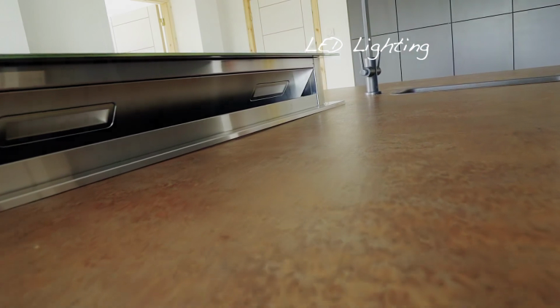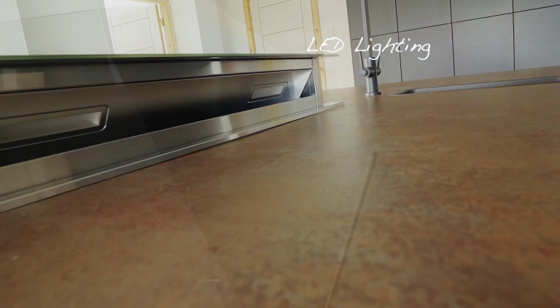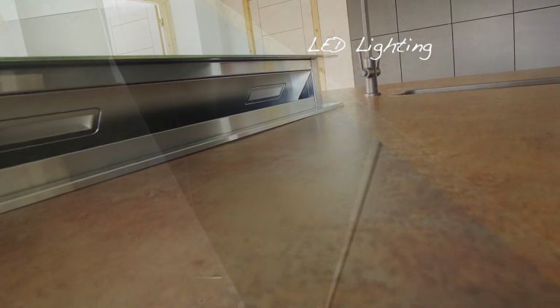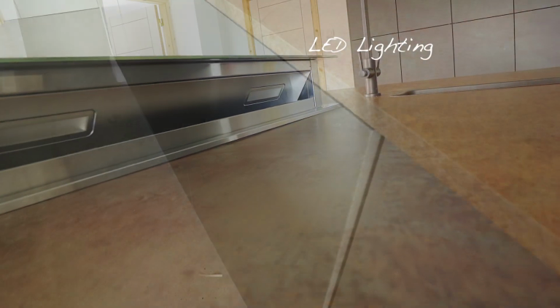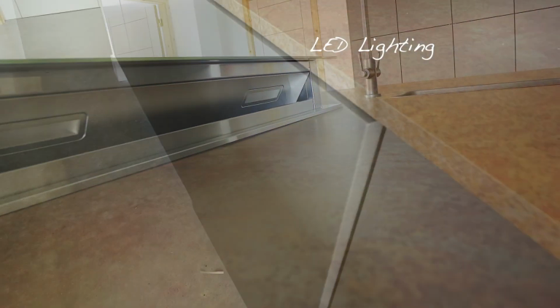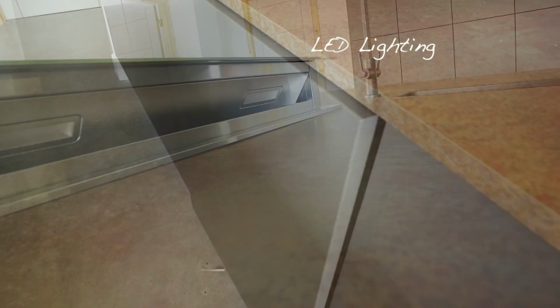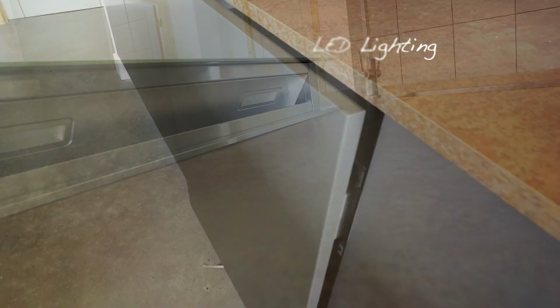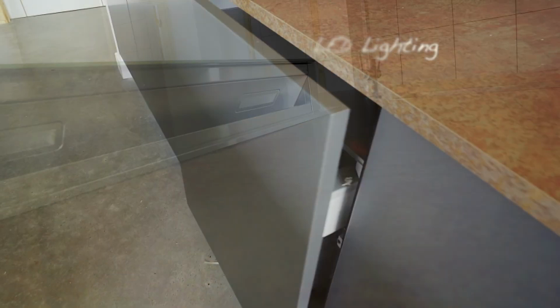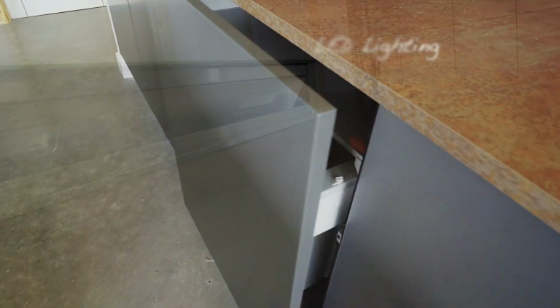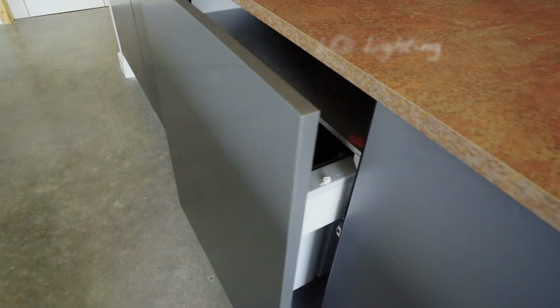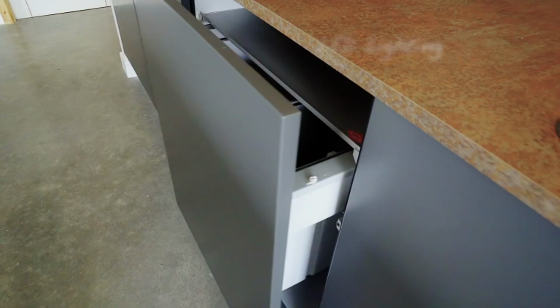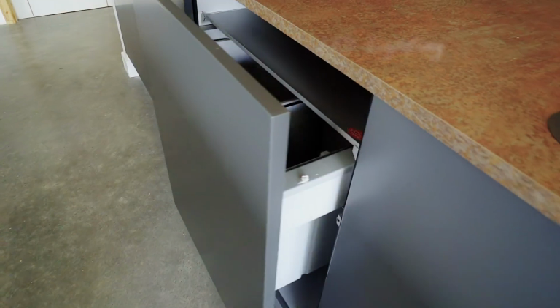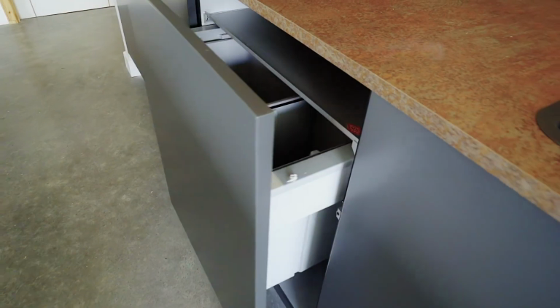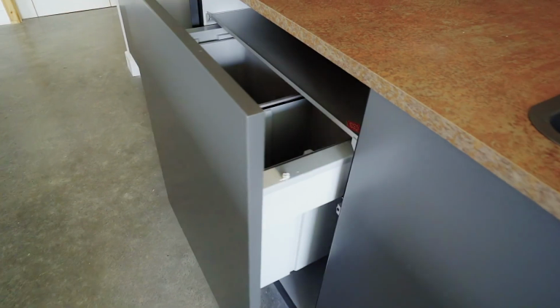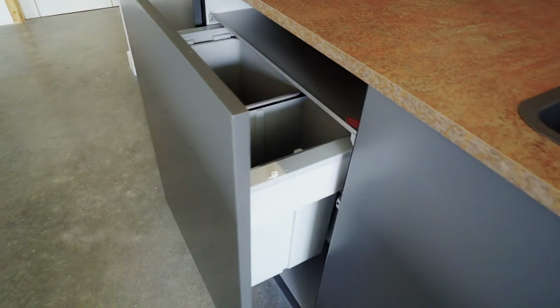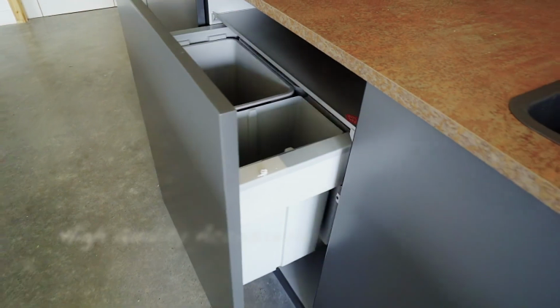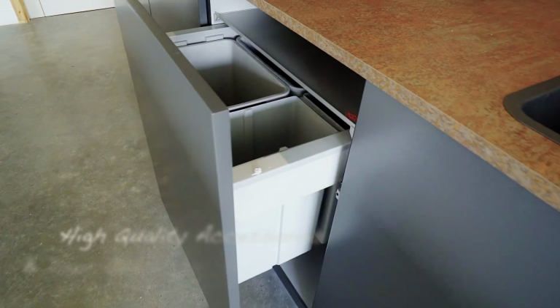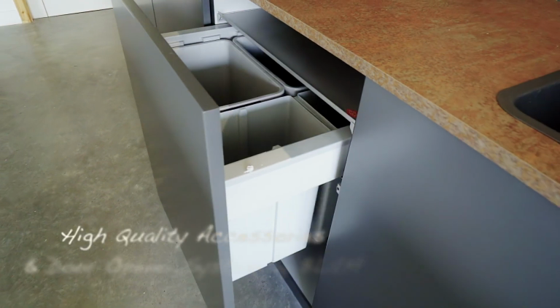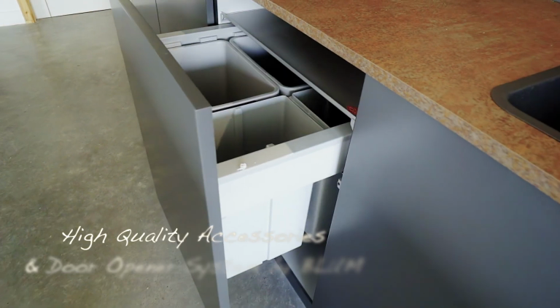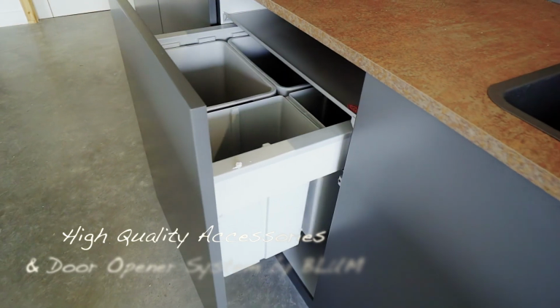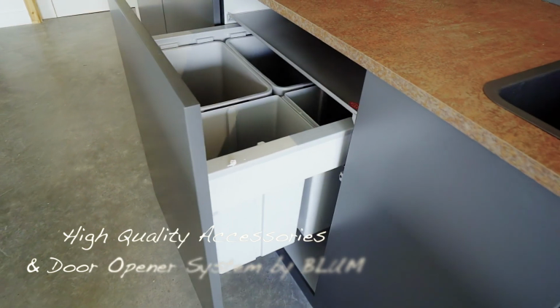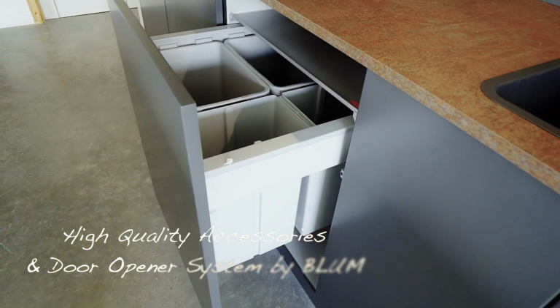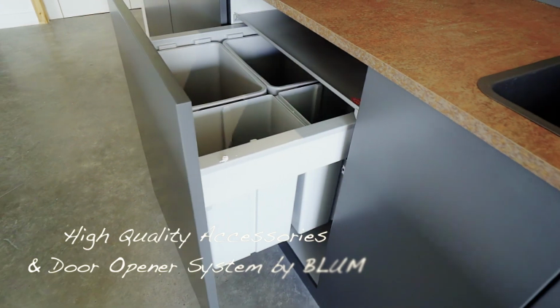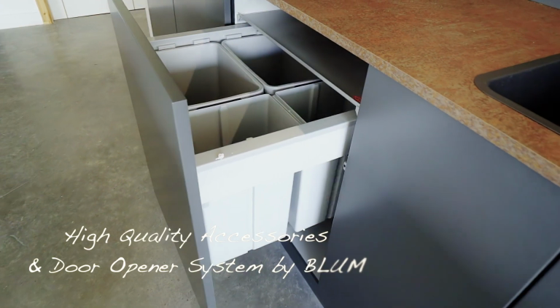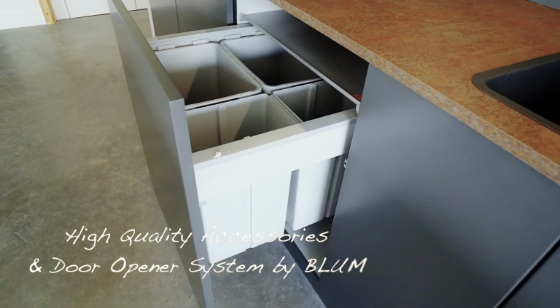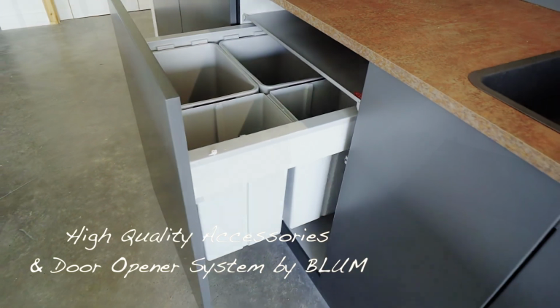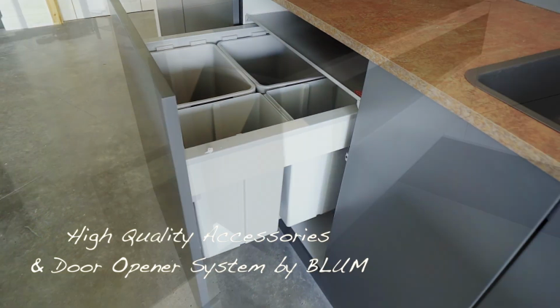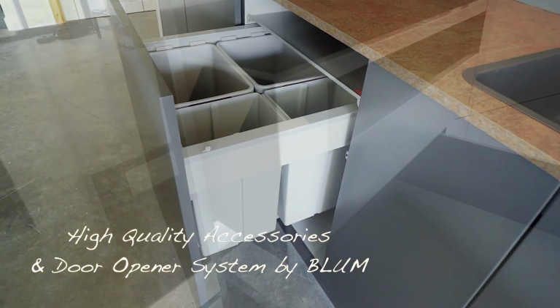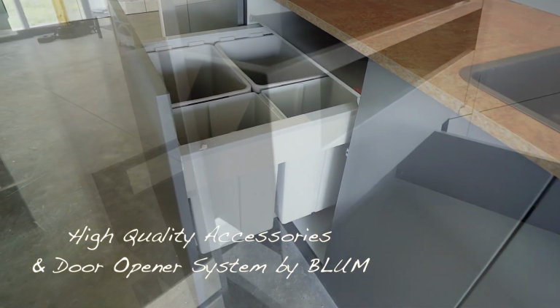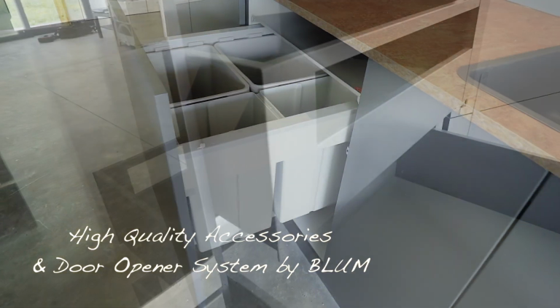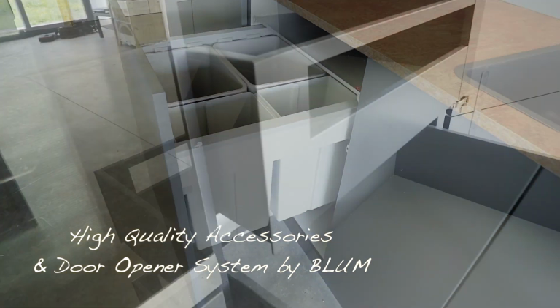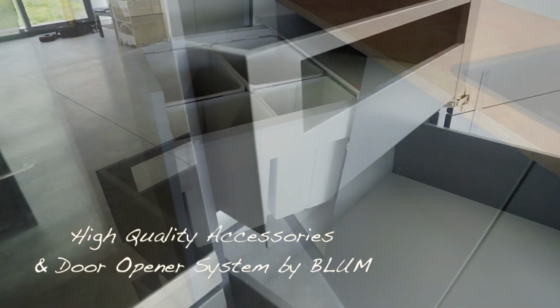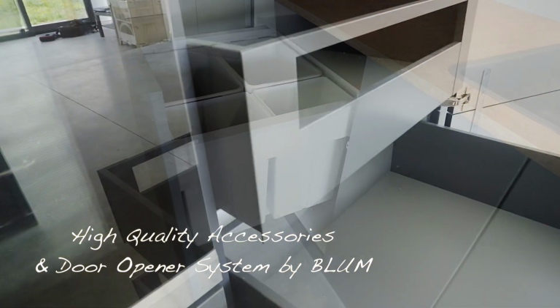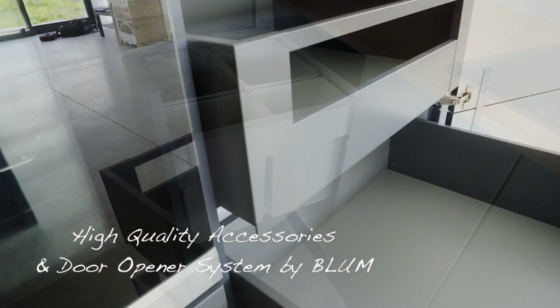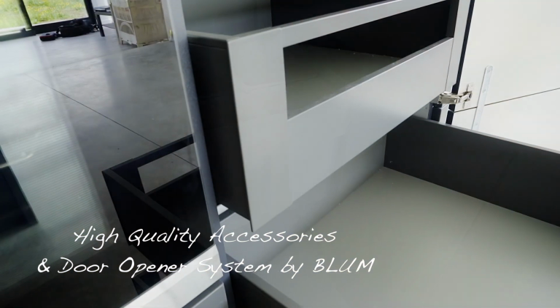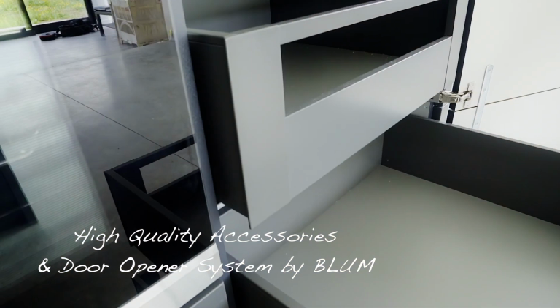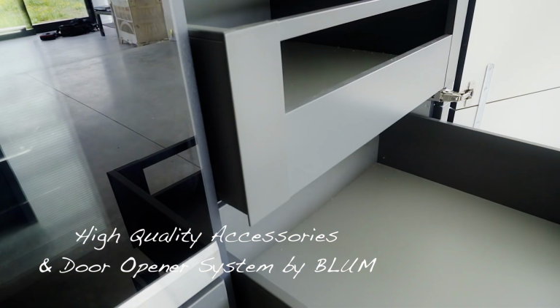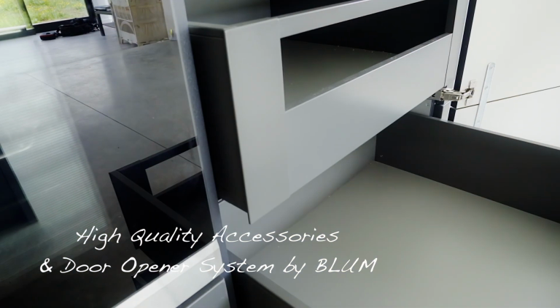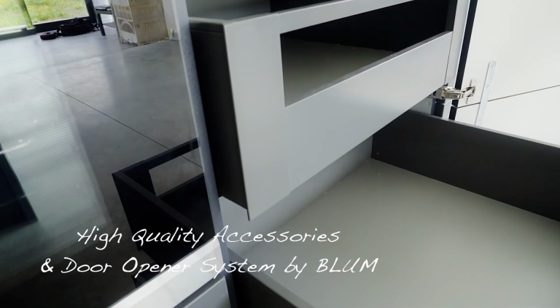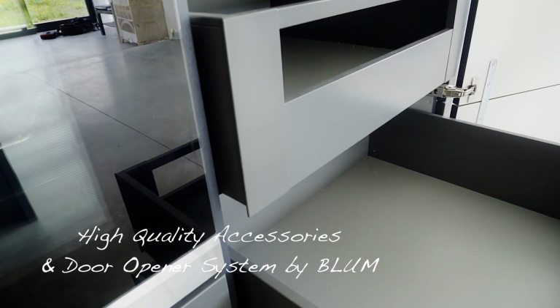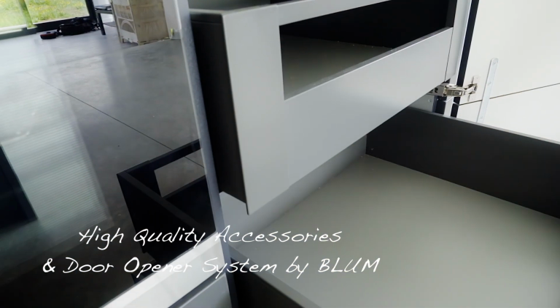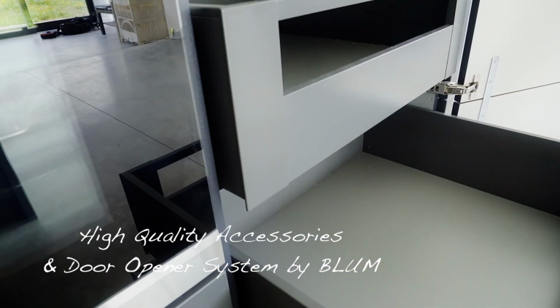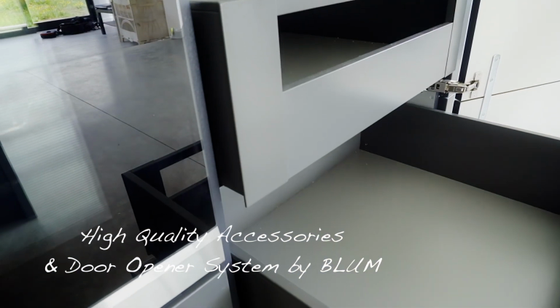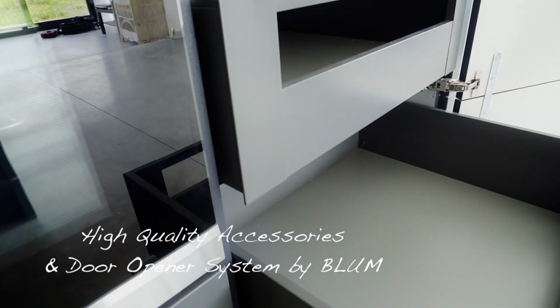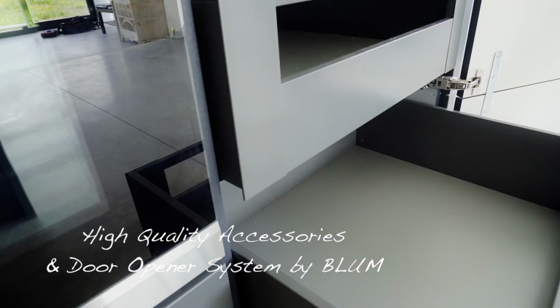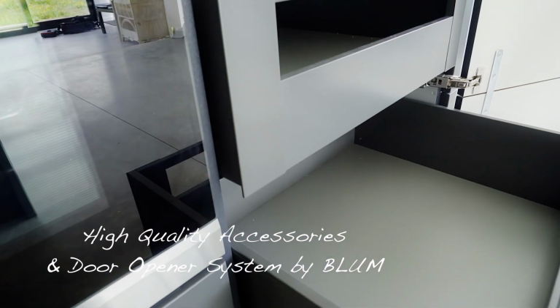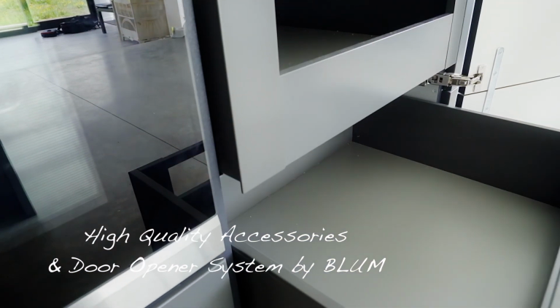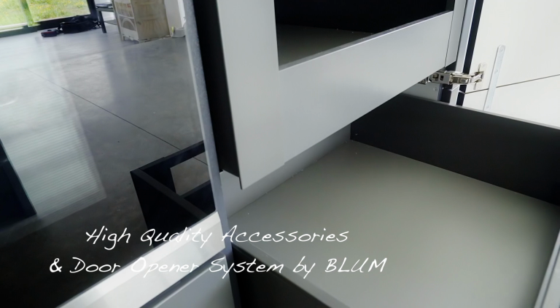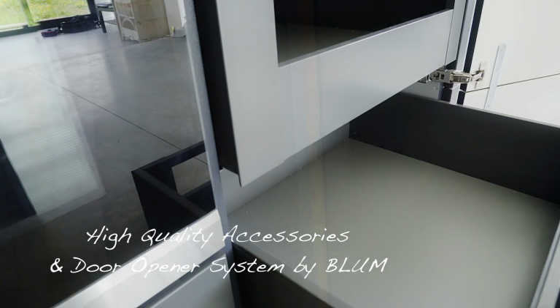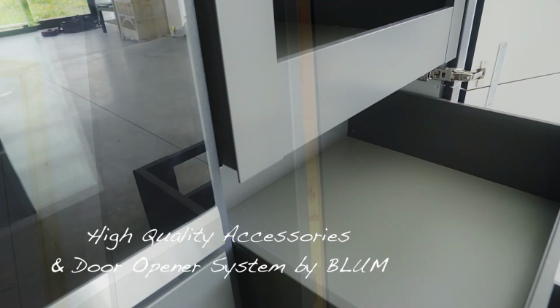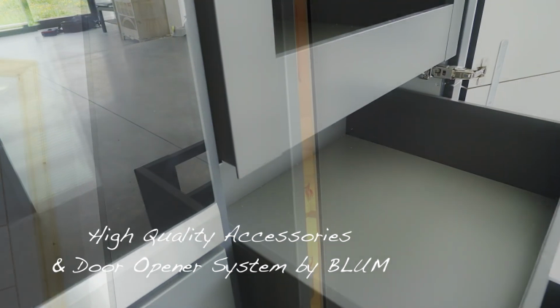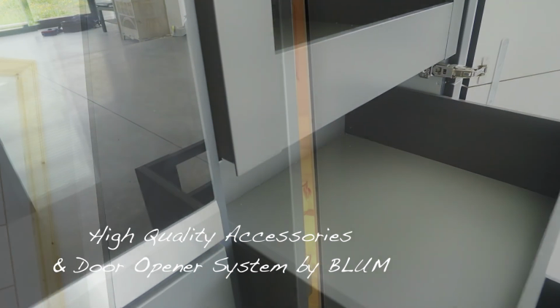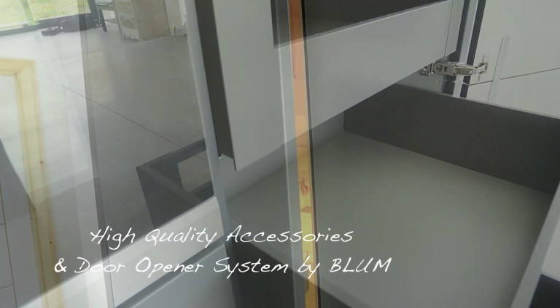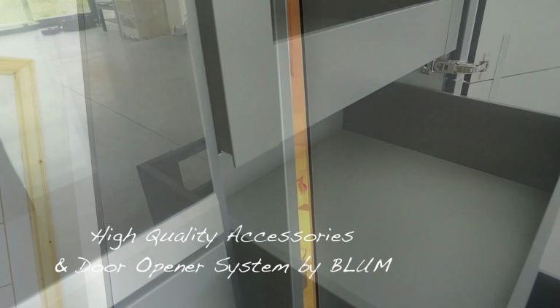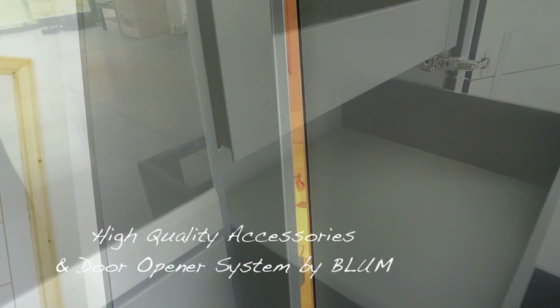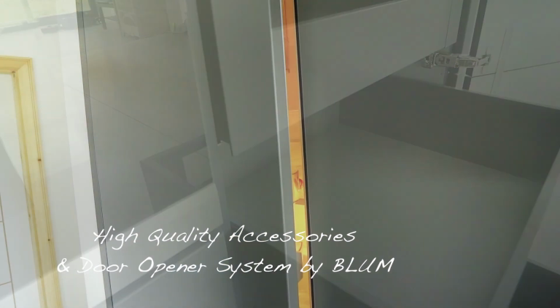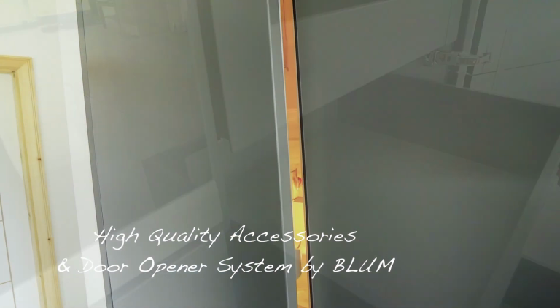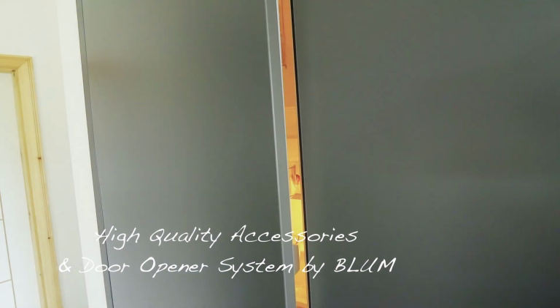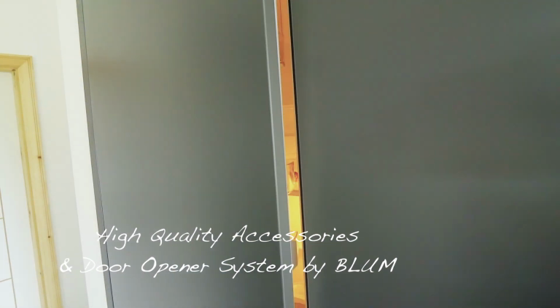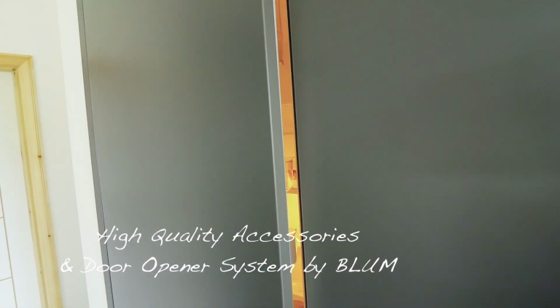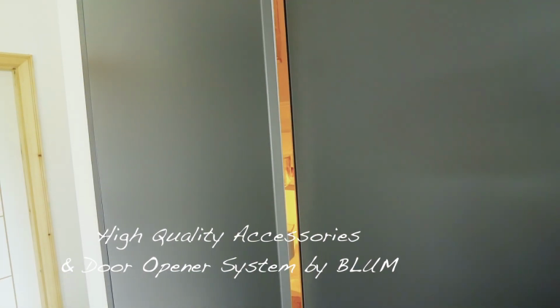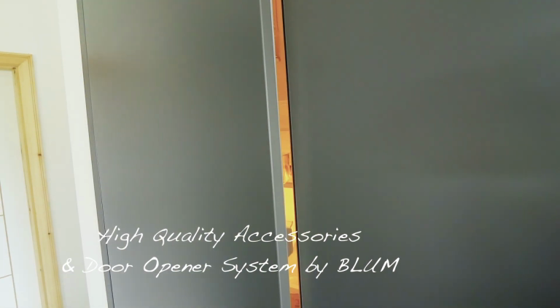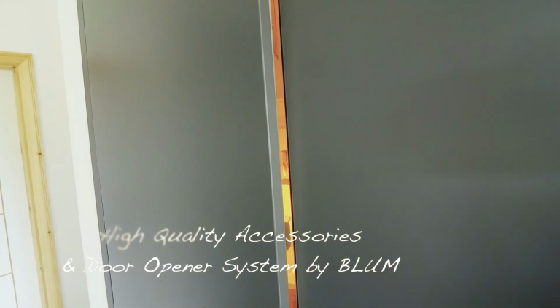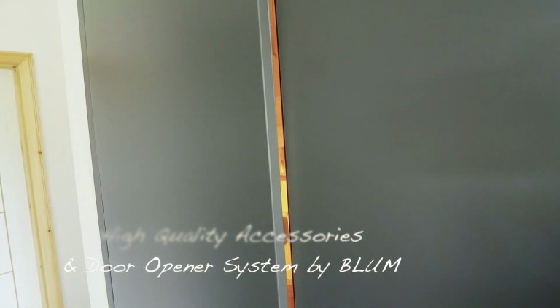The high quality accessories and door opener system offered by Bloom were introduced in the kitchen.